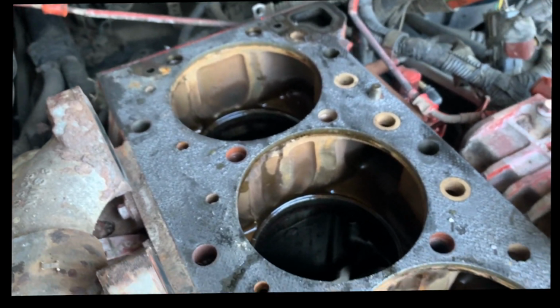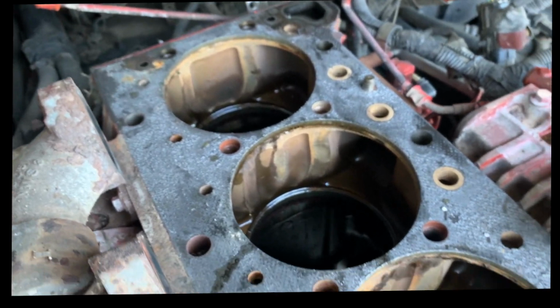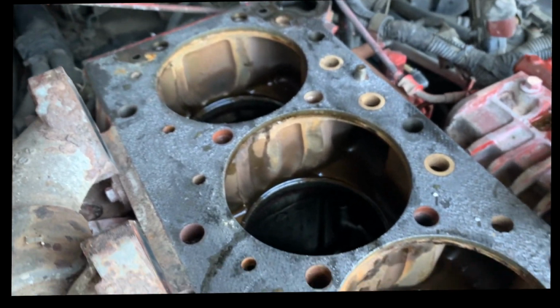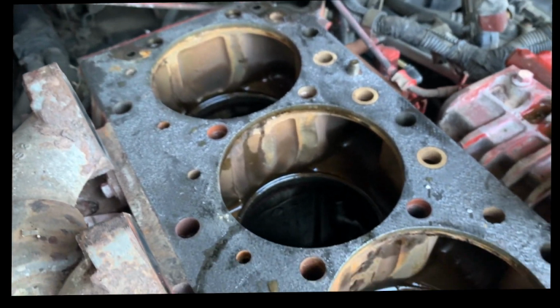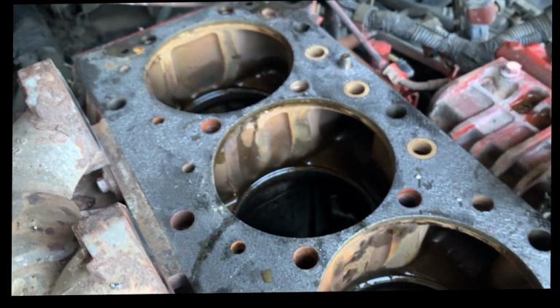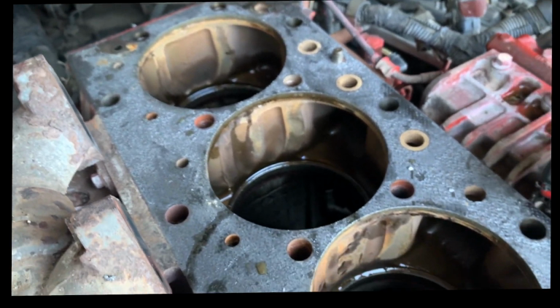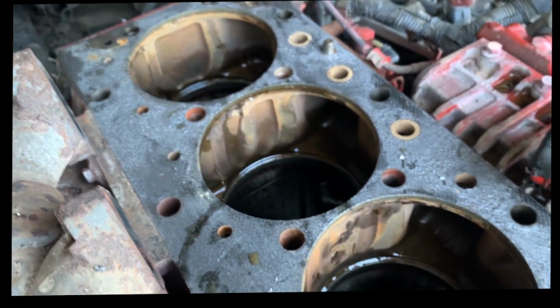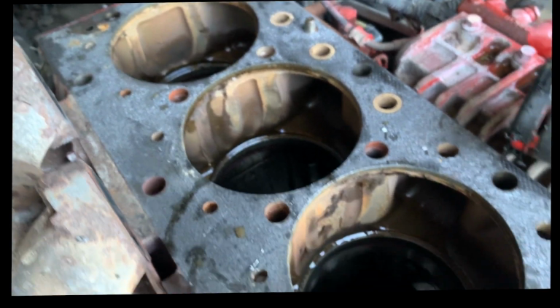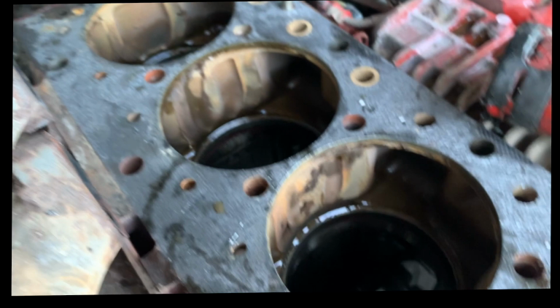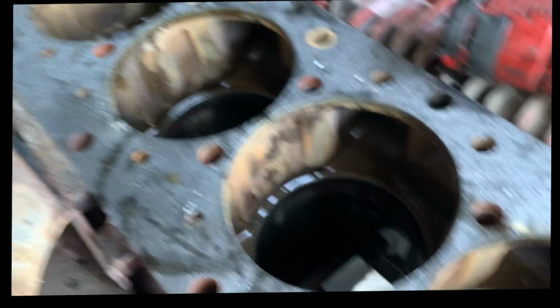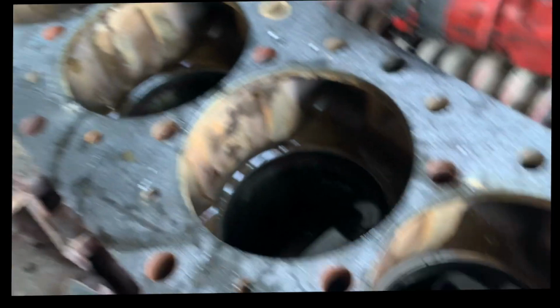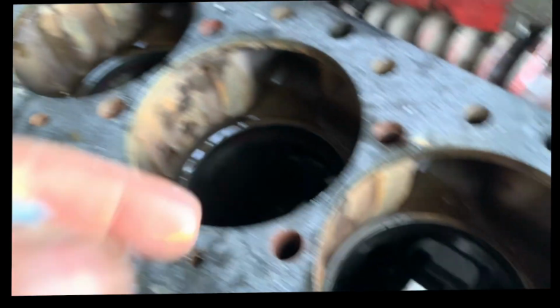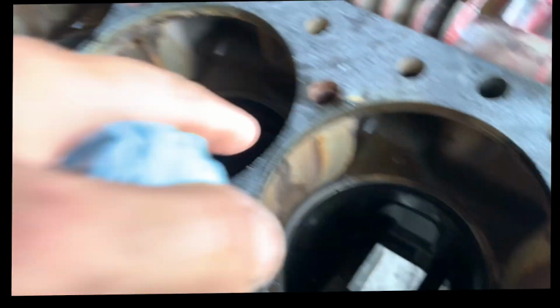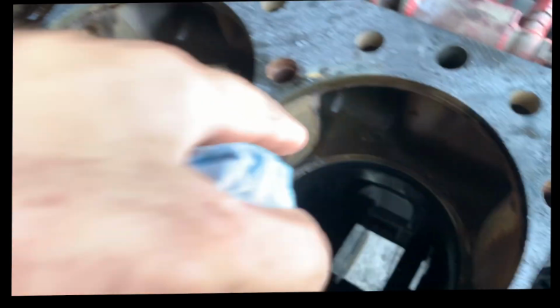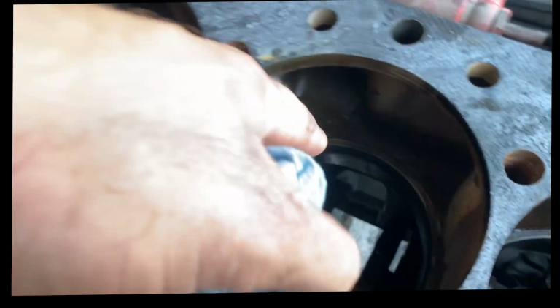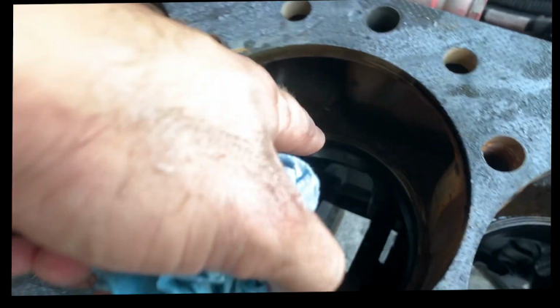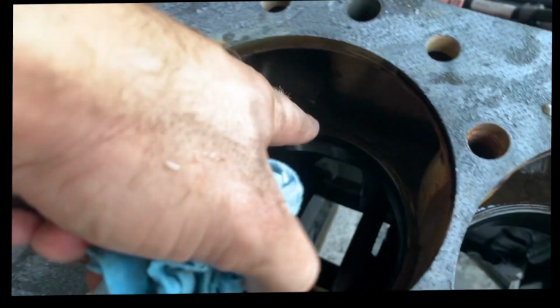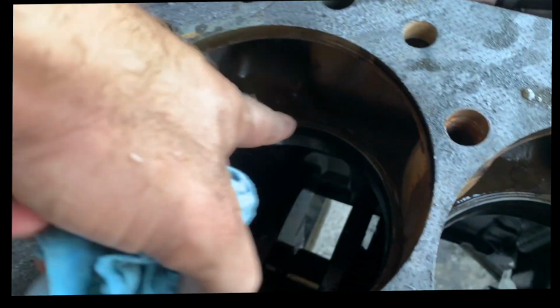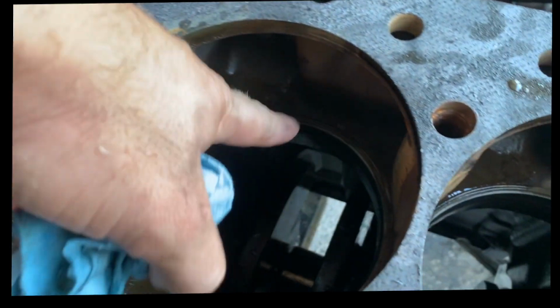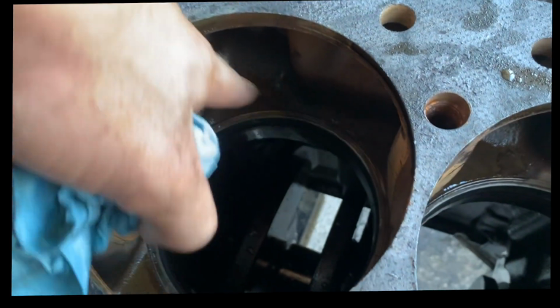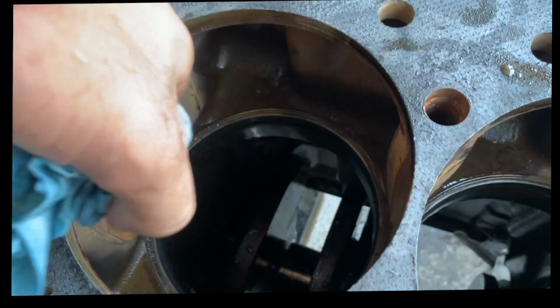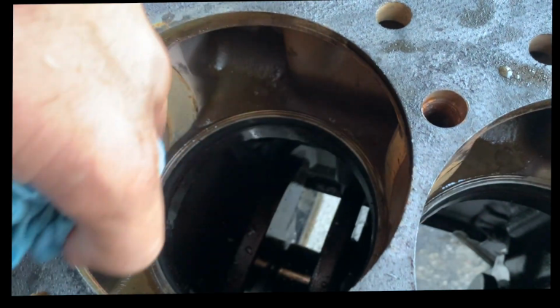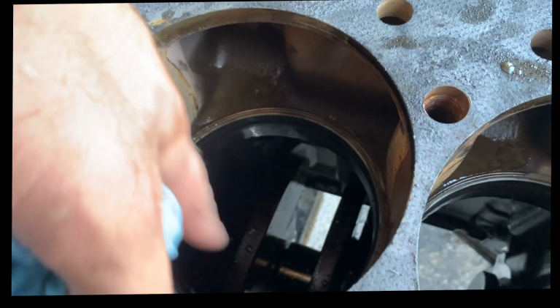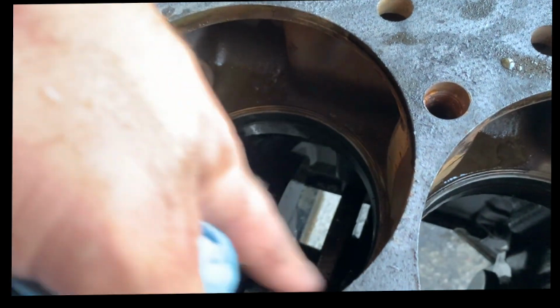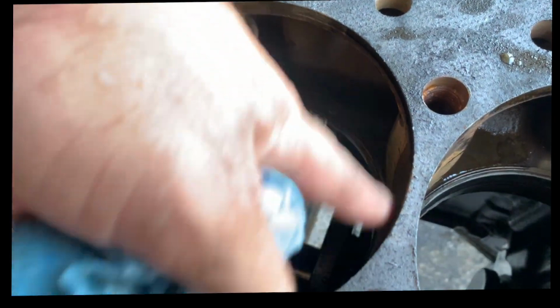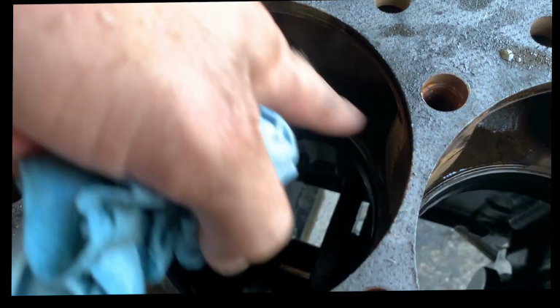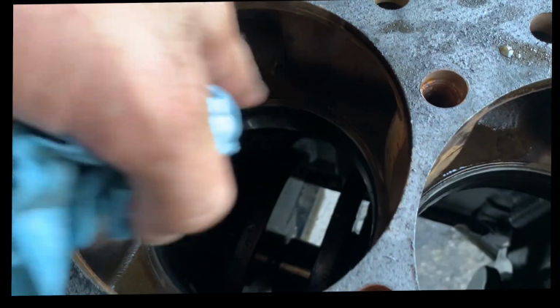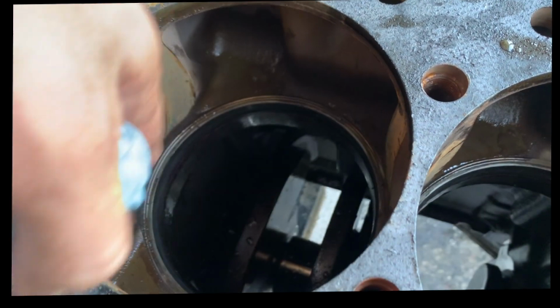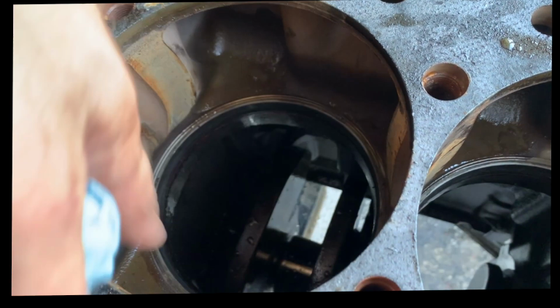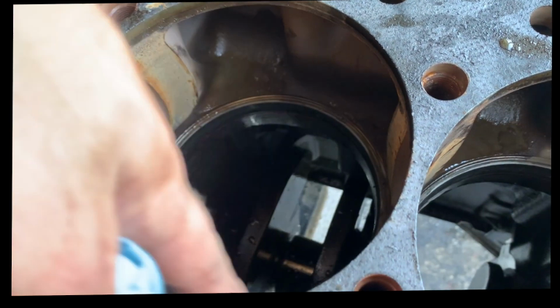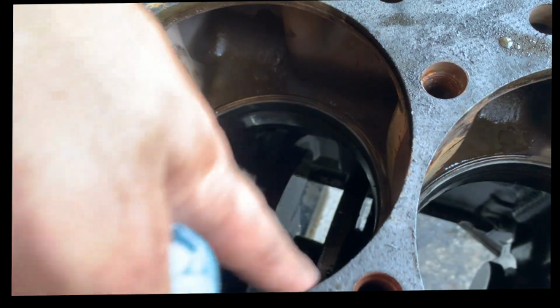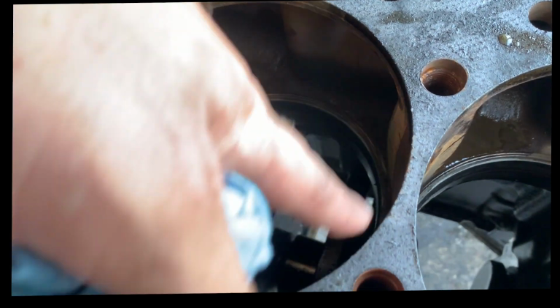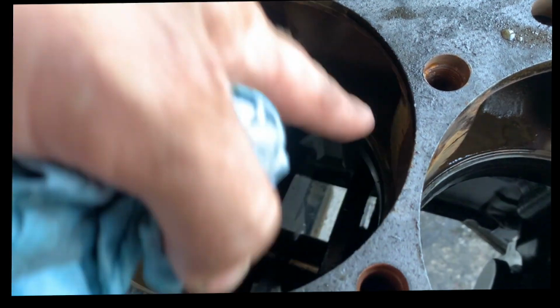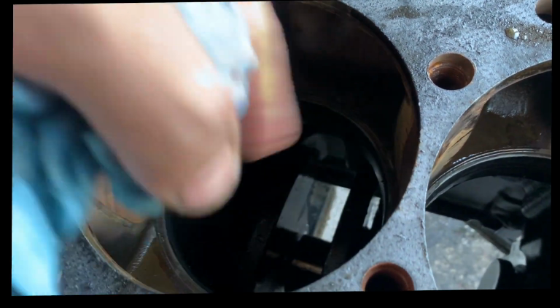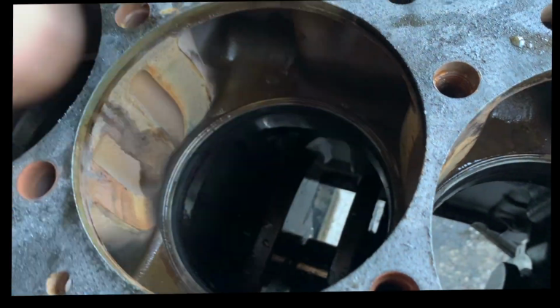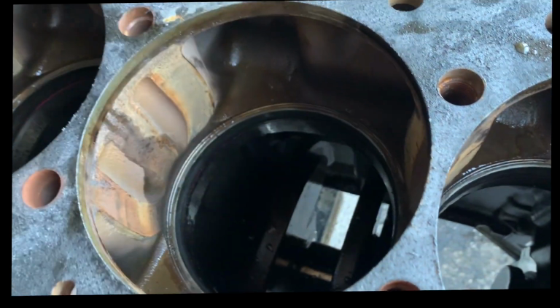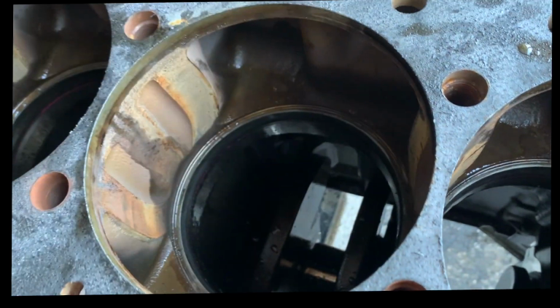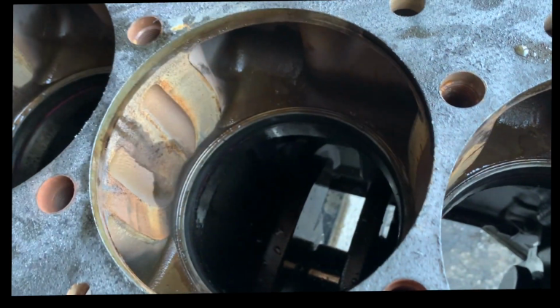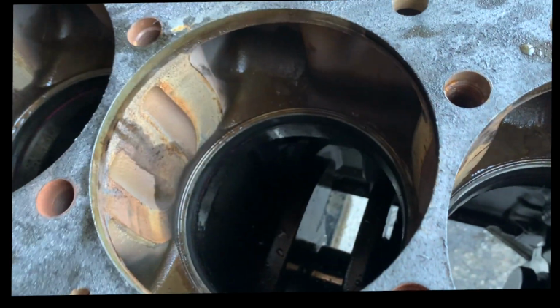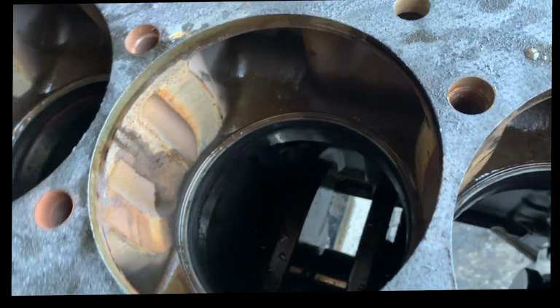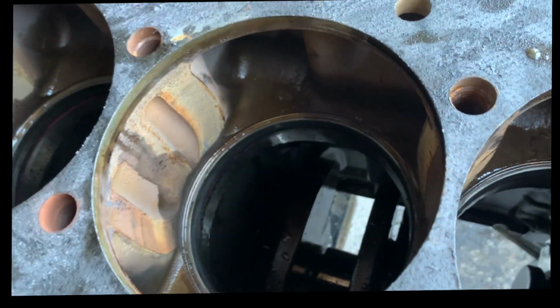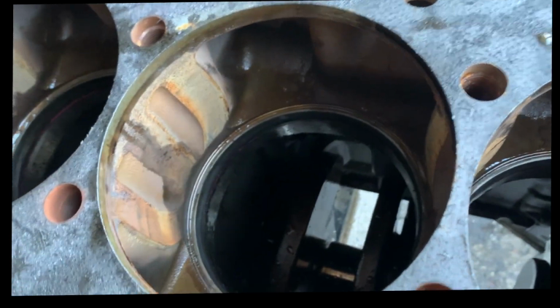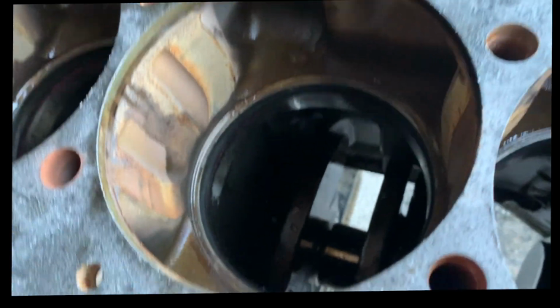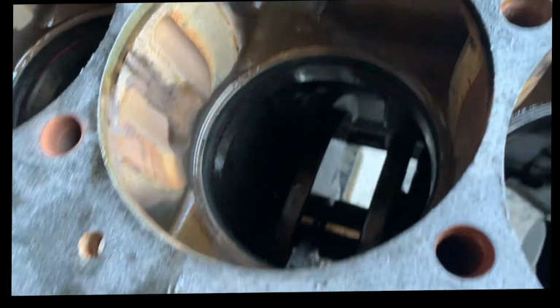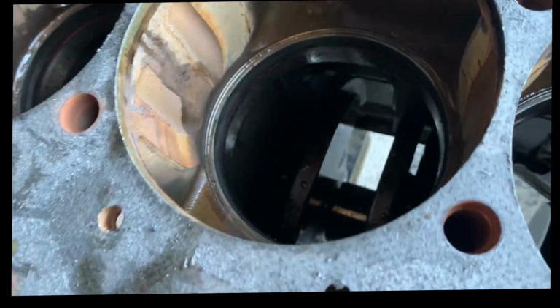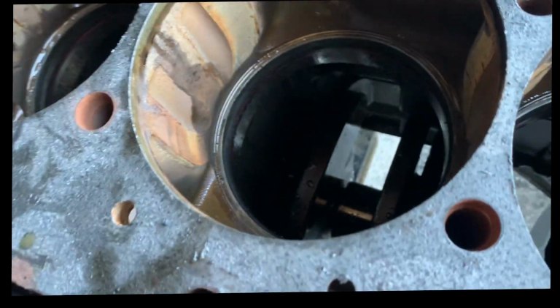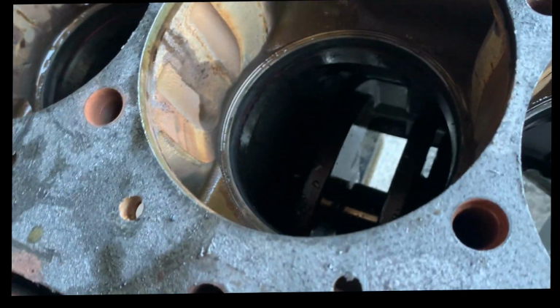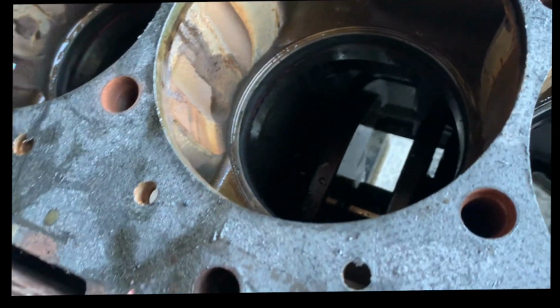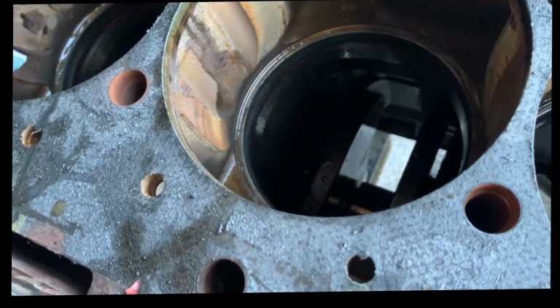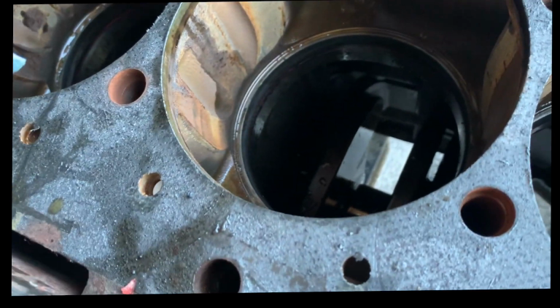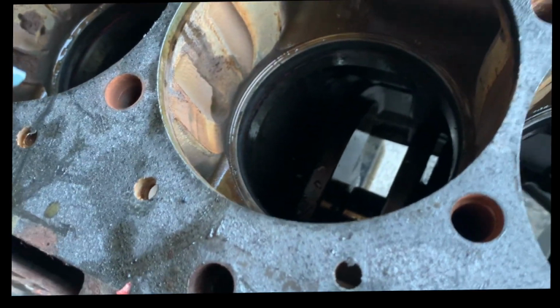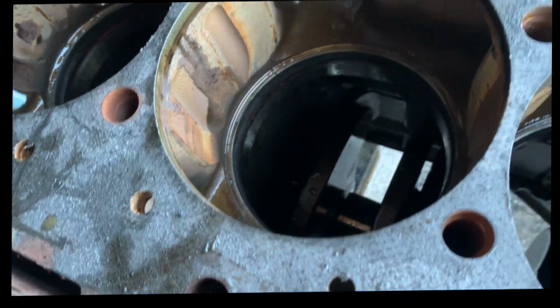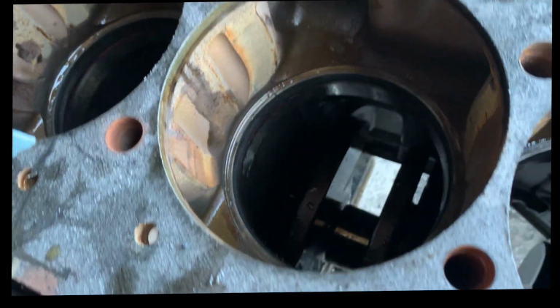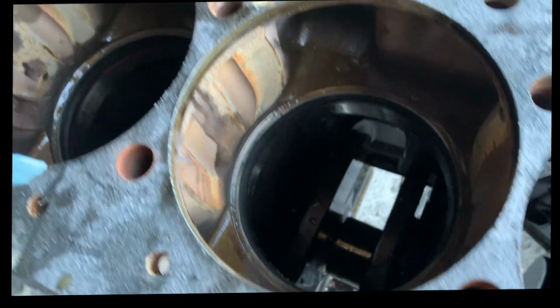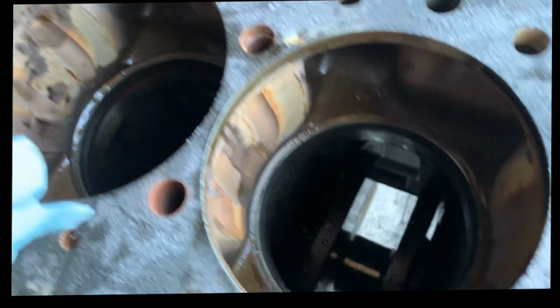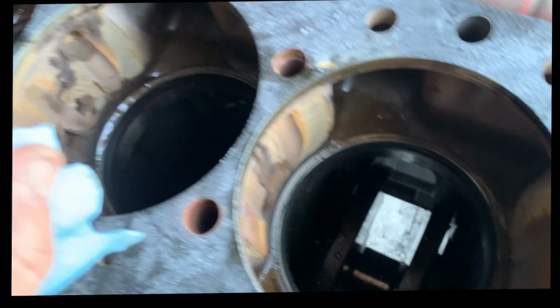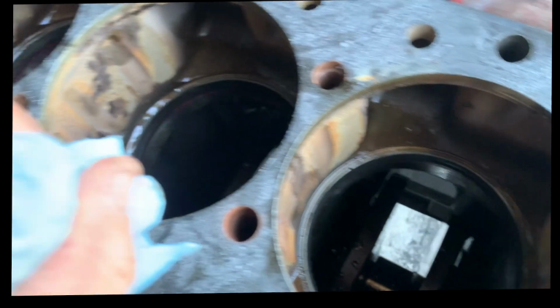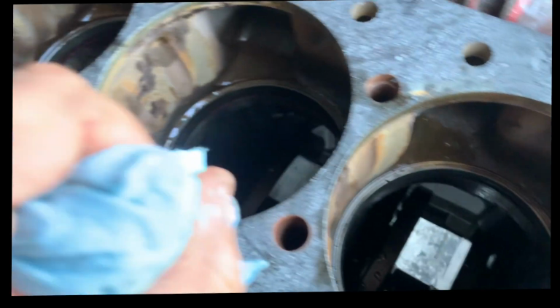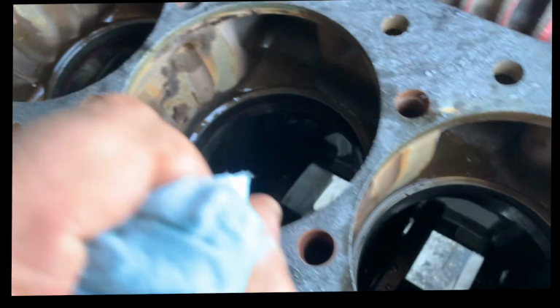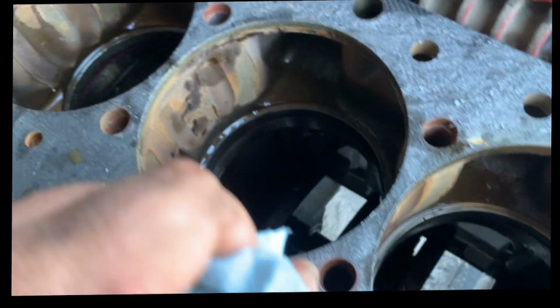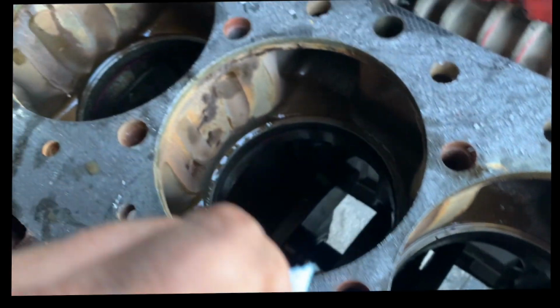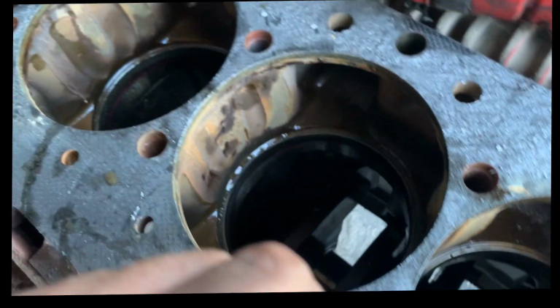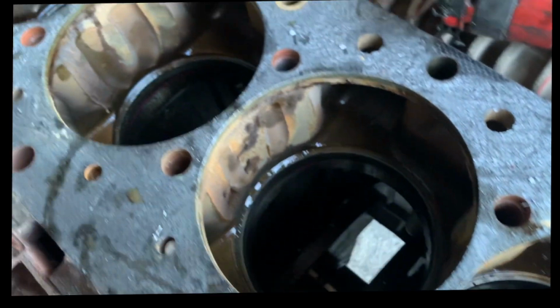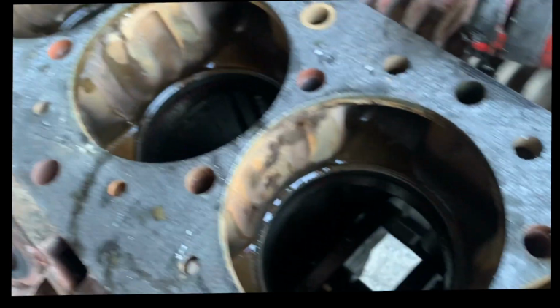If we look around the whole circle, you'll see where it's even, even, even — and then it just disappears, meaning that the liner was not touching there.